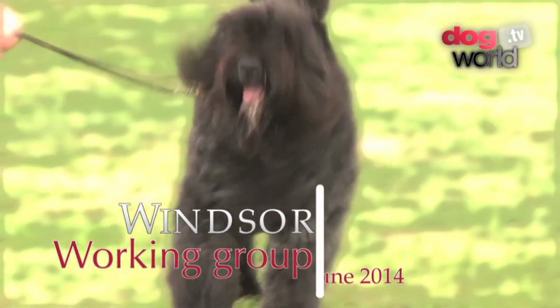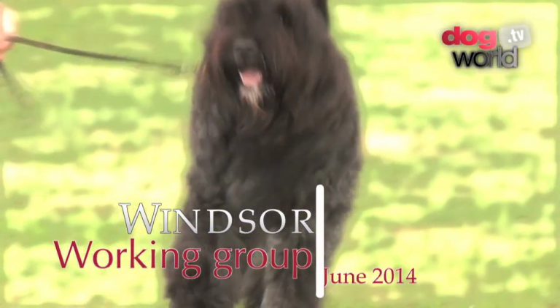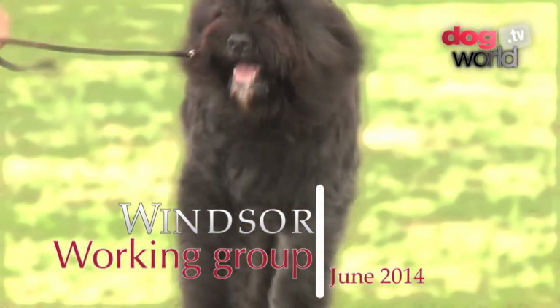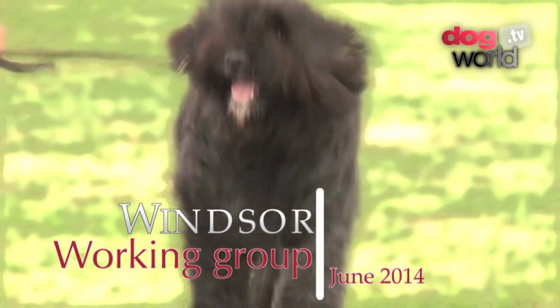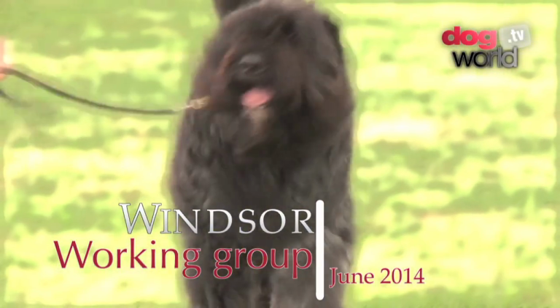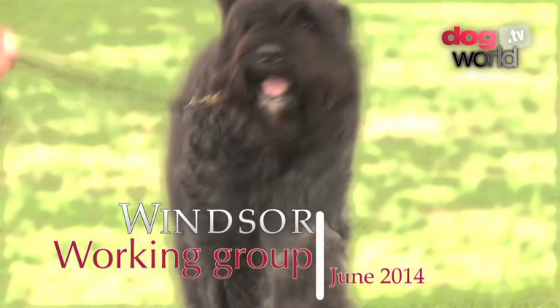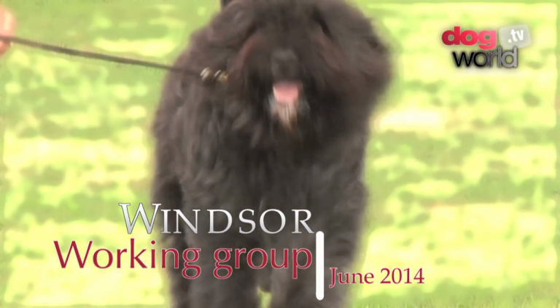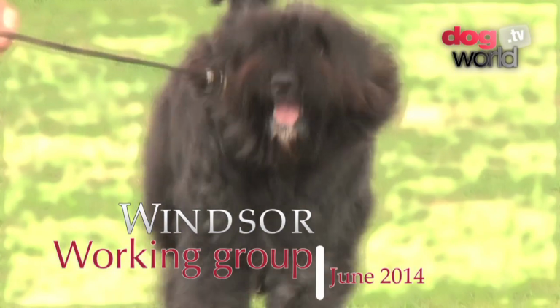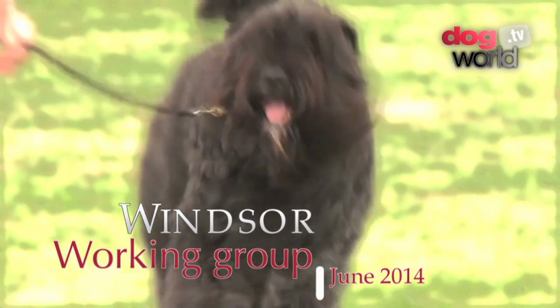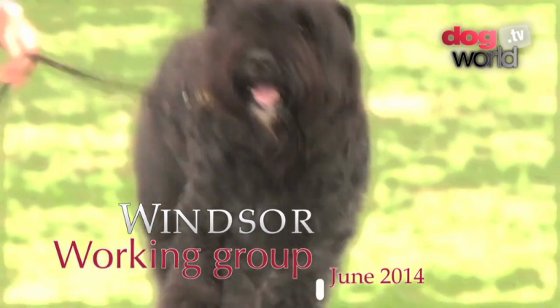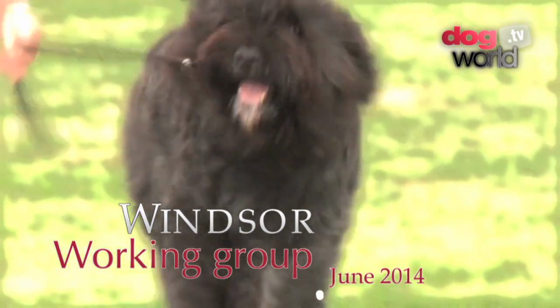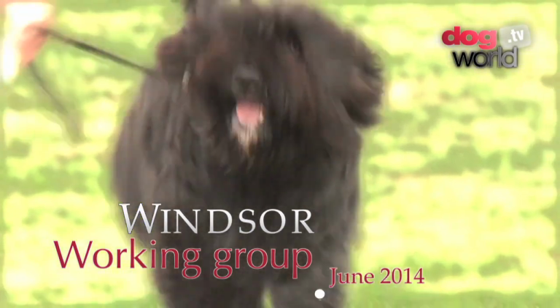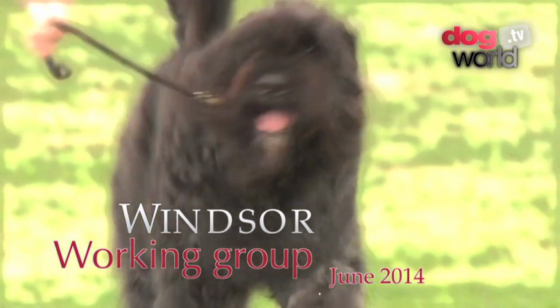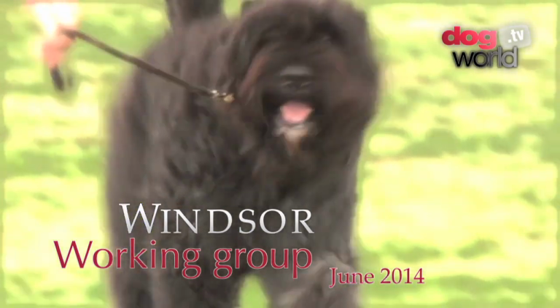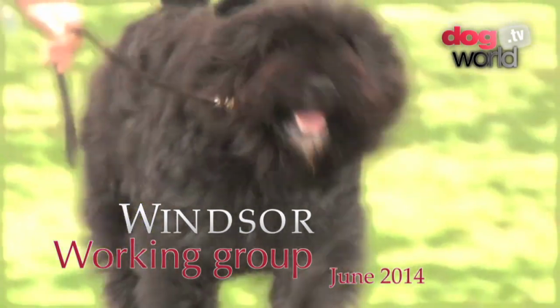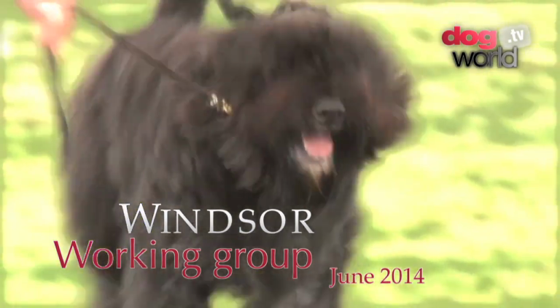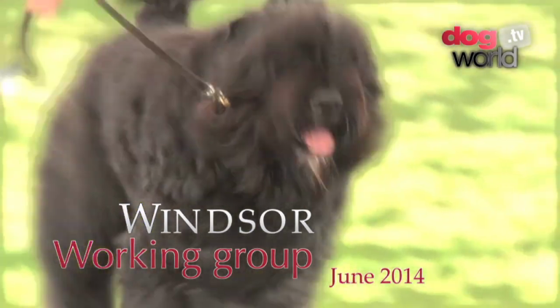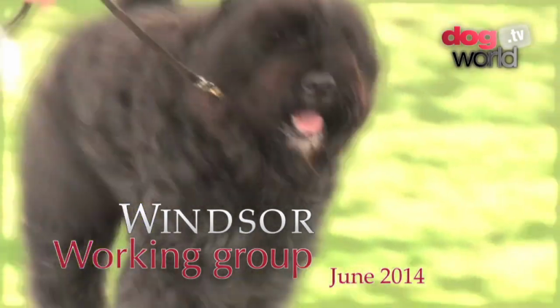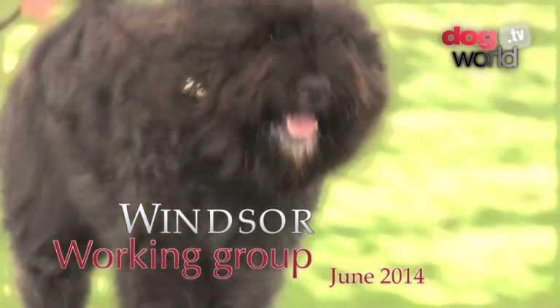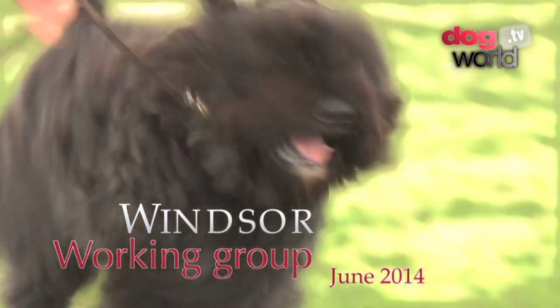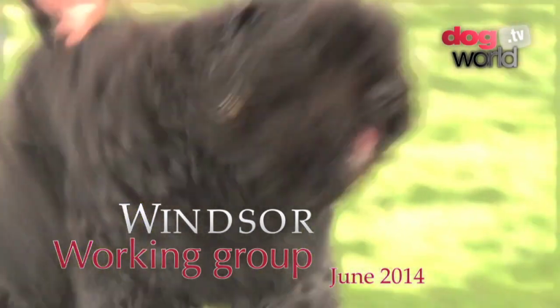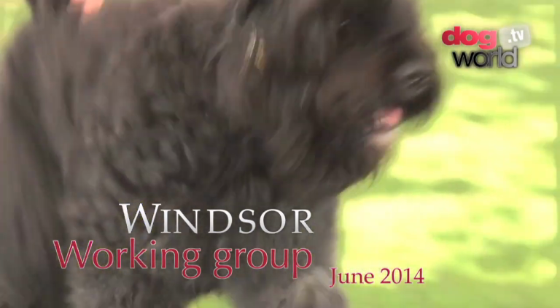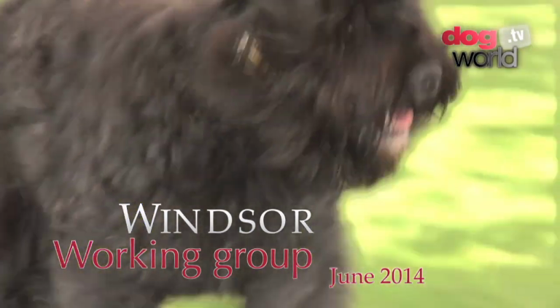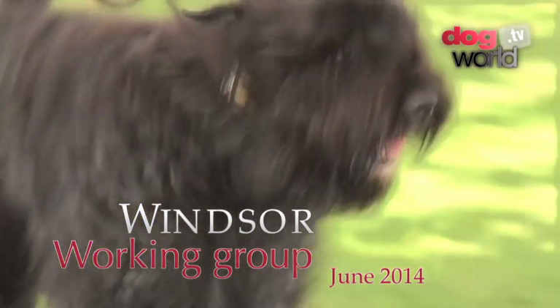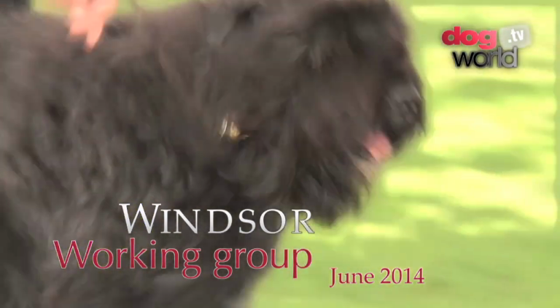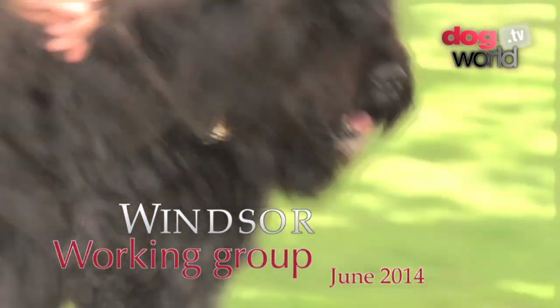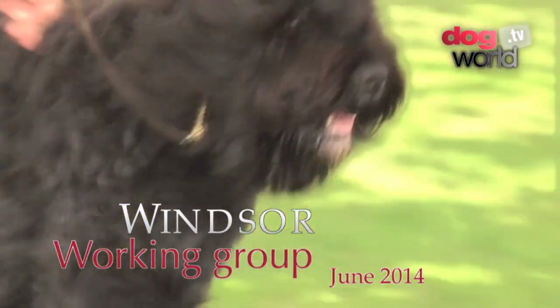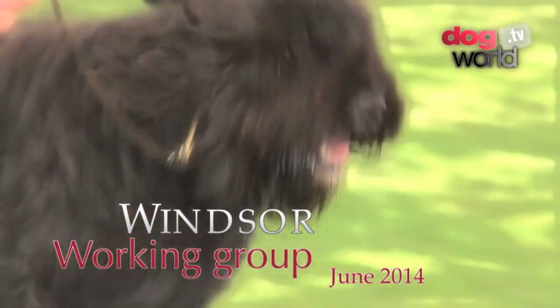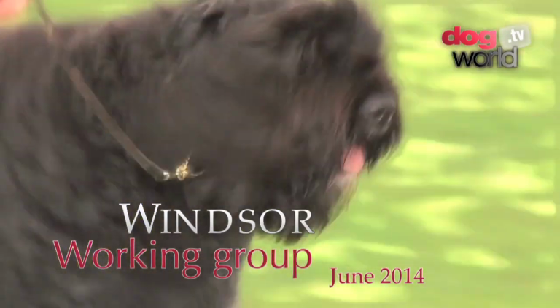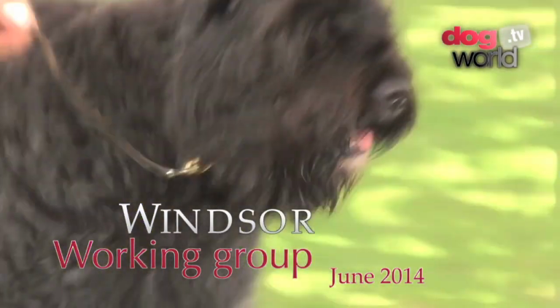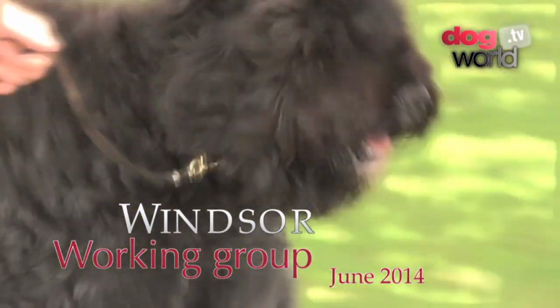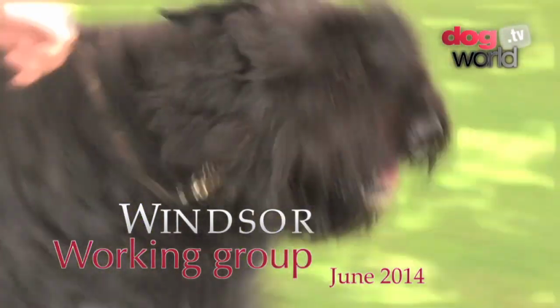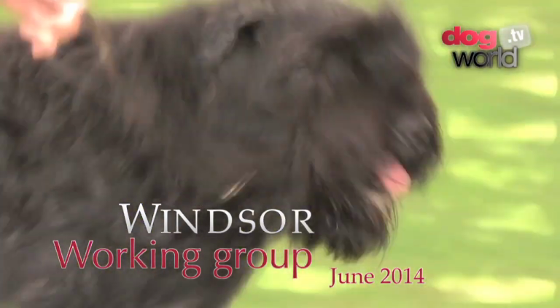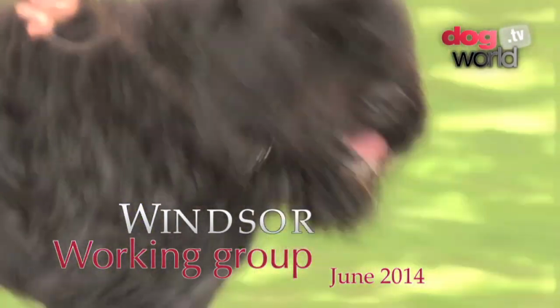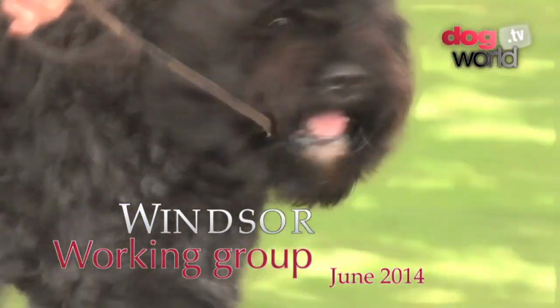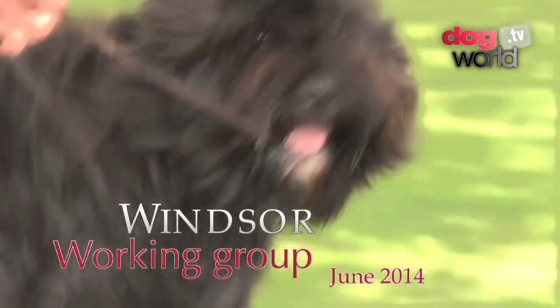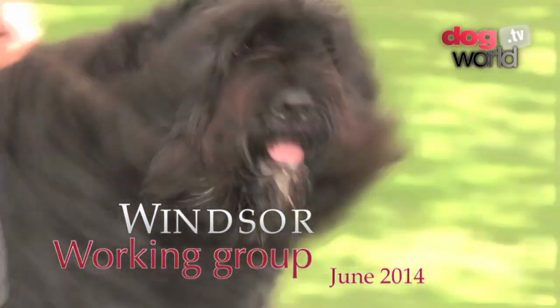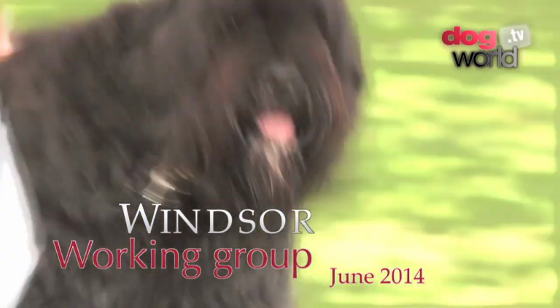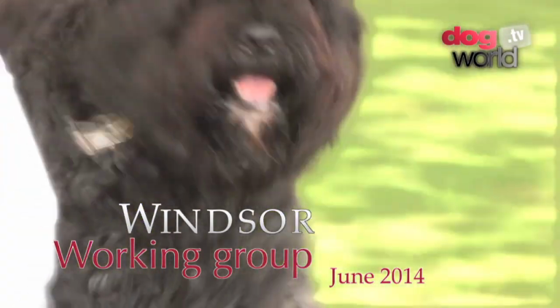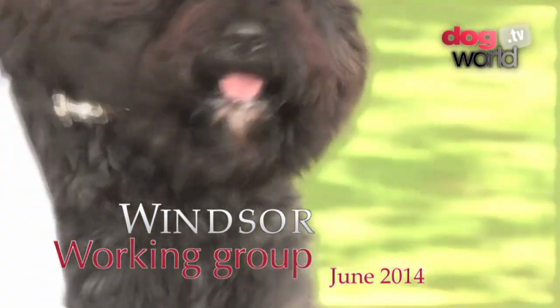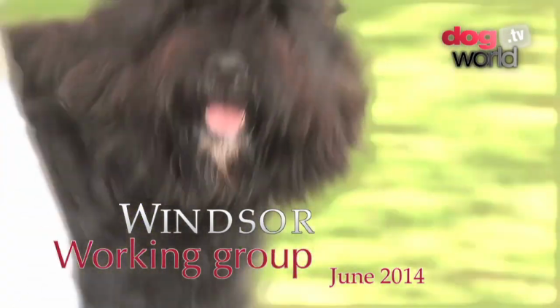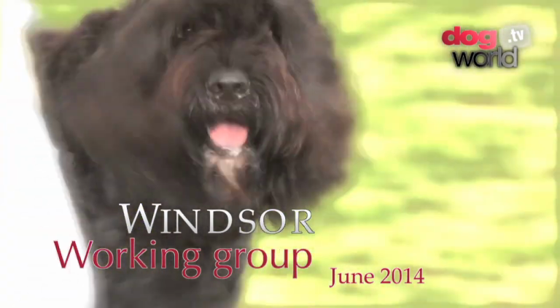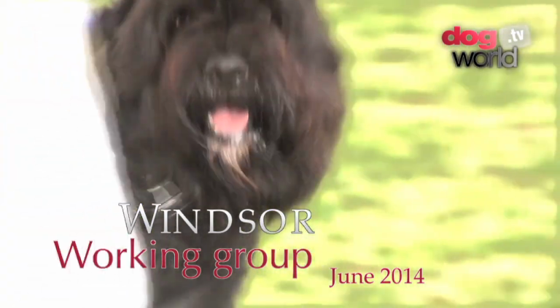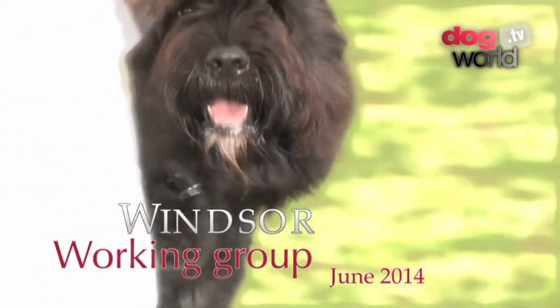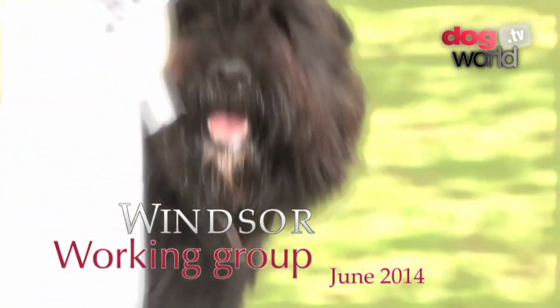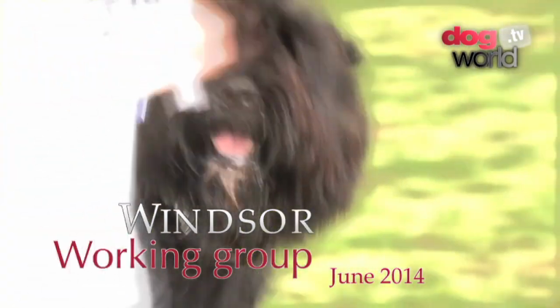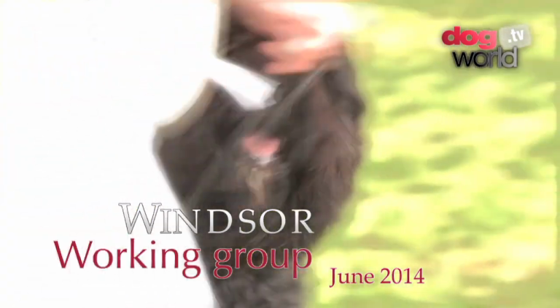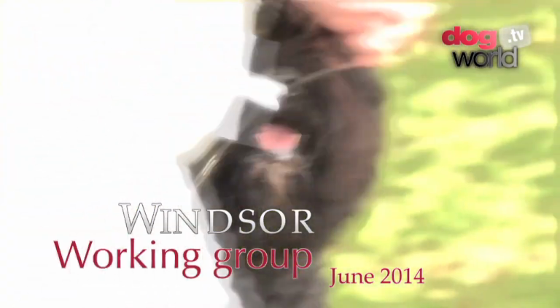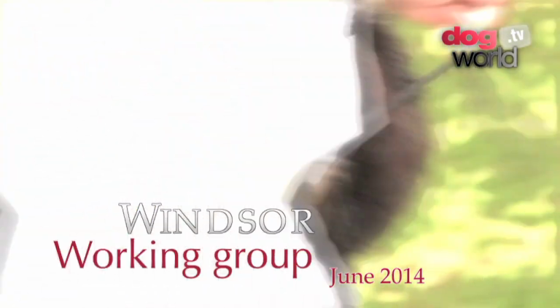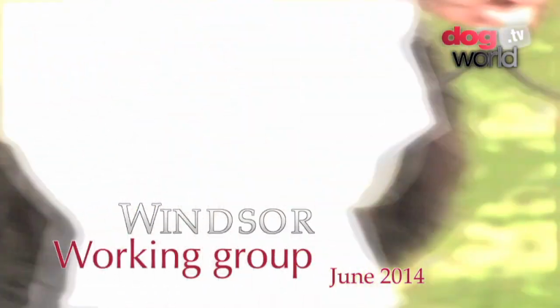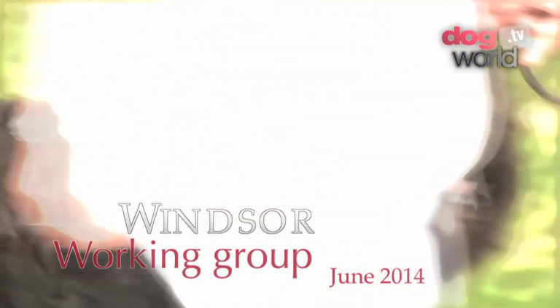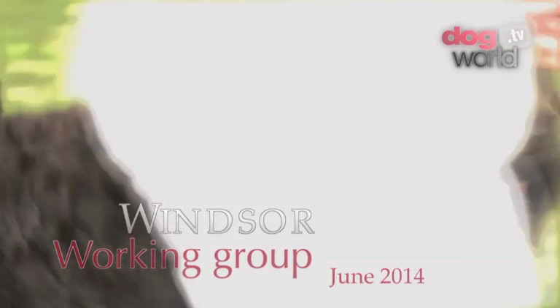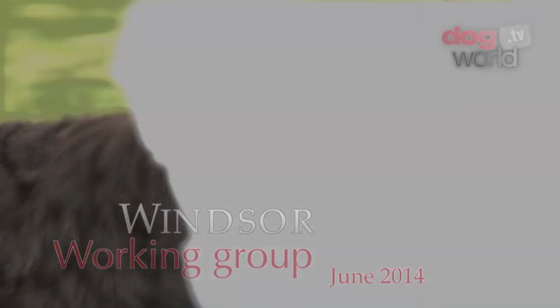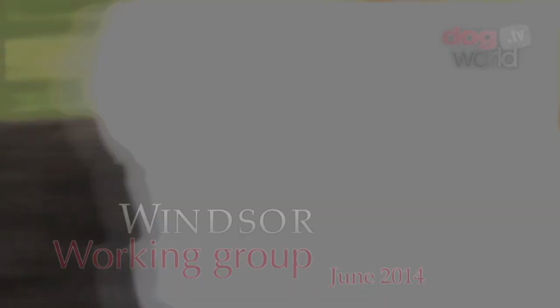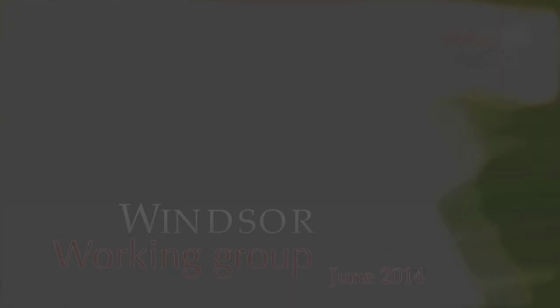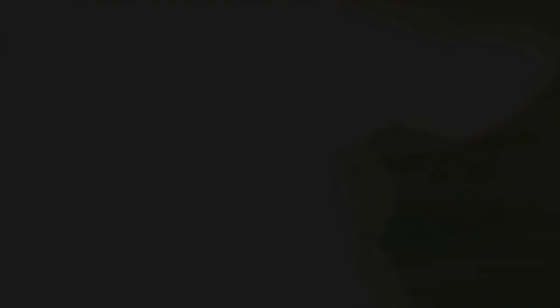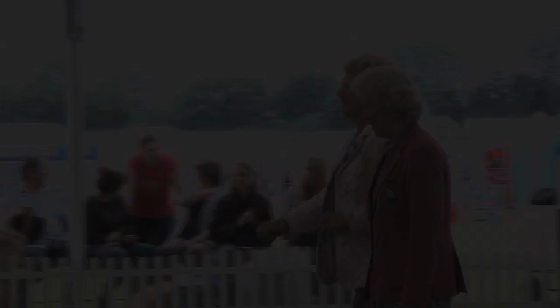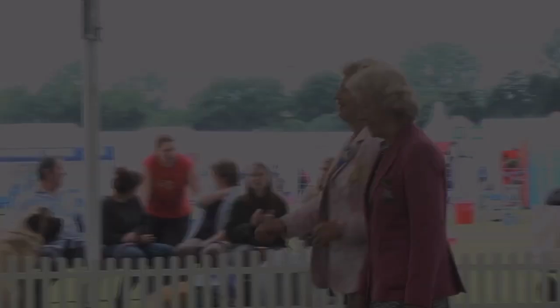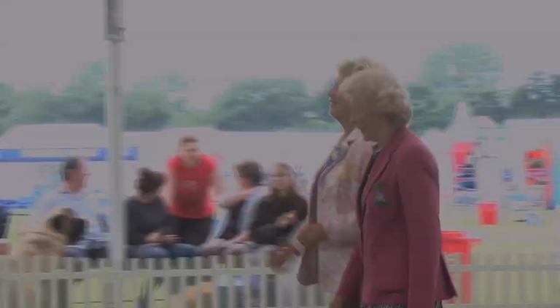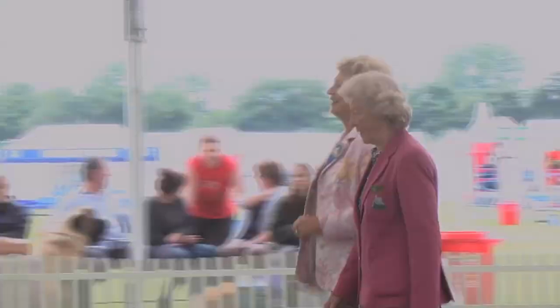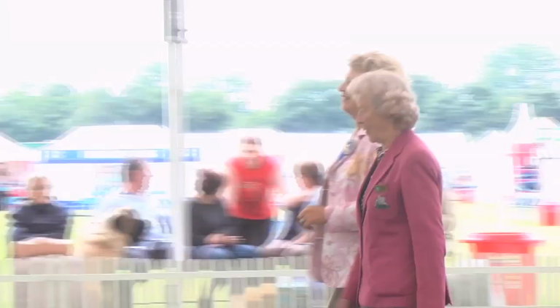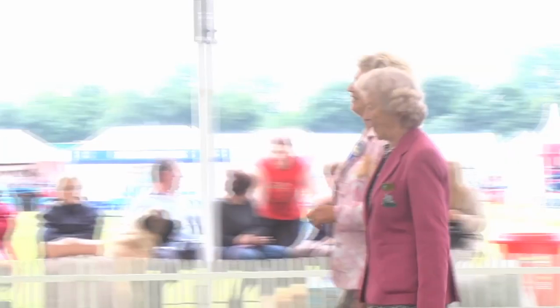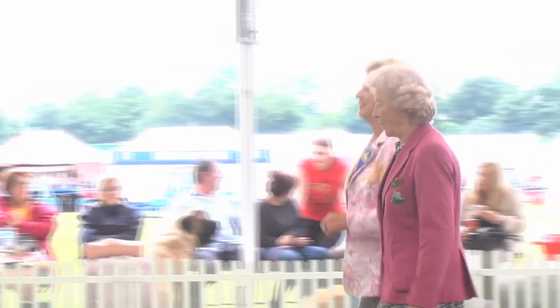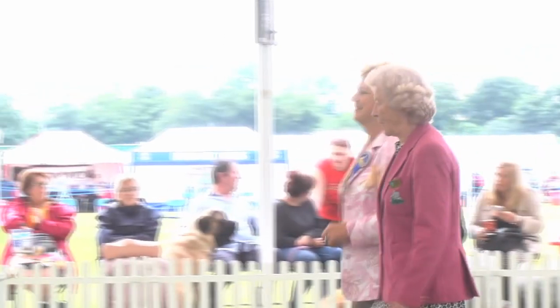A warm Windsor welcome, this is the fifth time this week, to Renier Sporavillis.